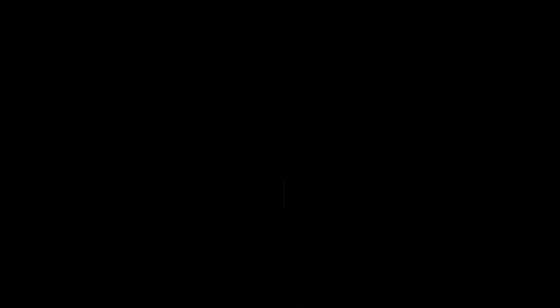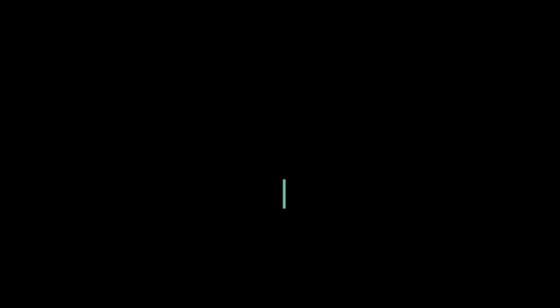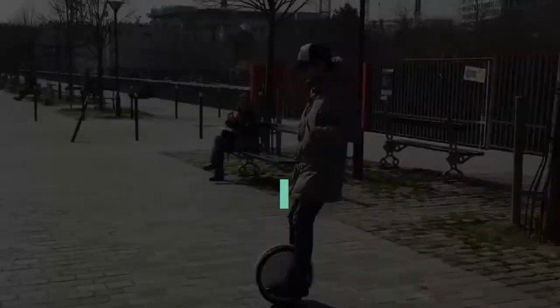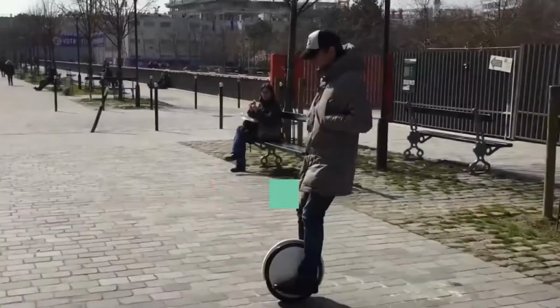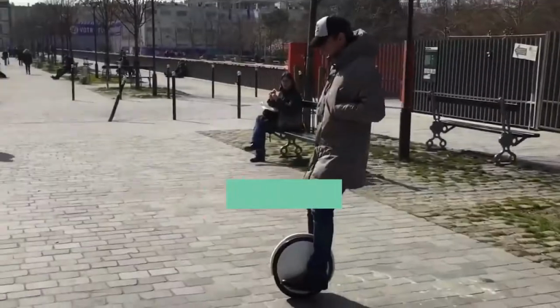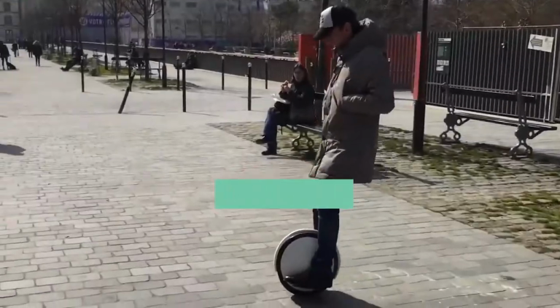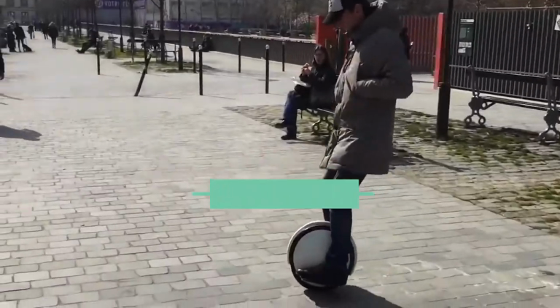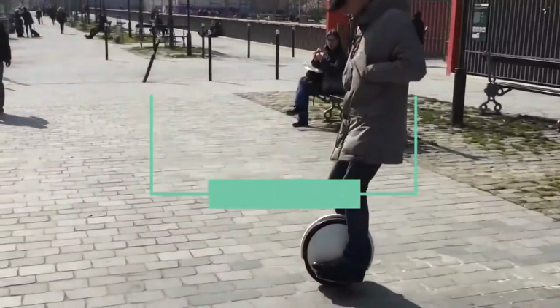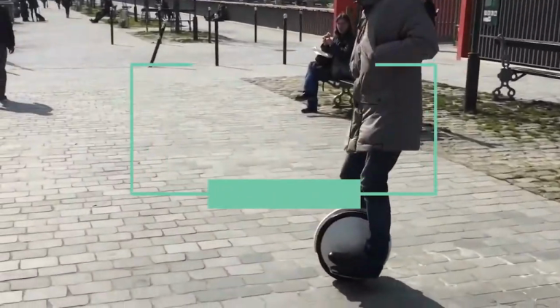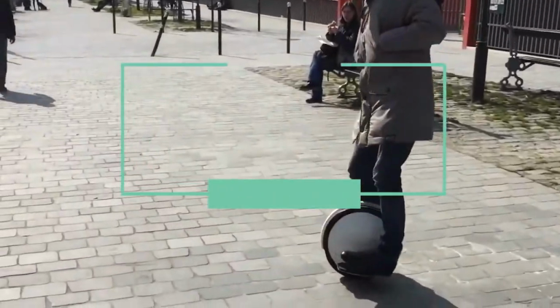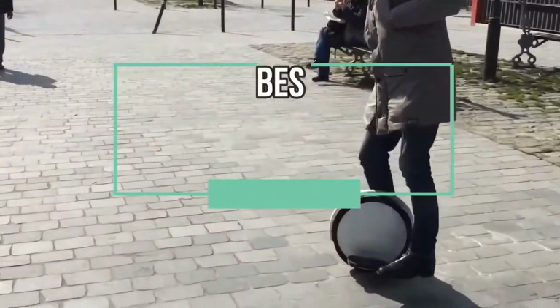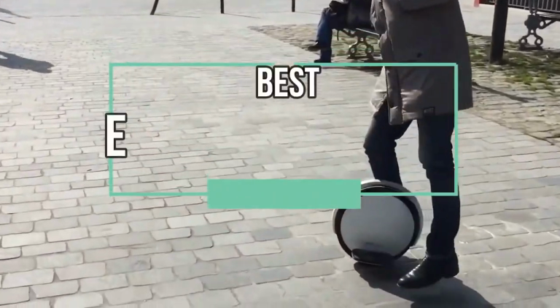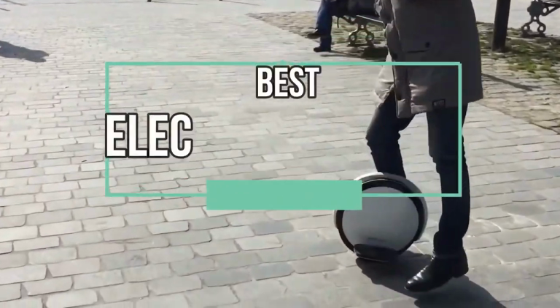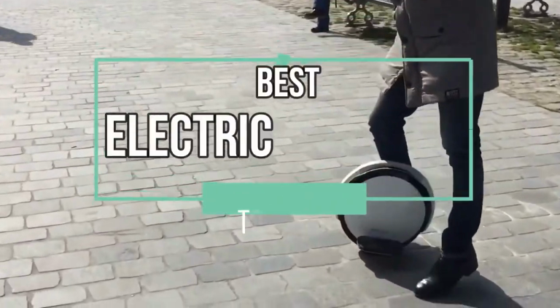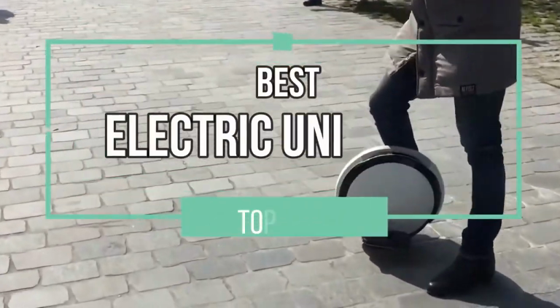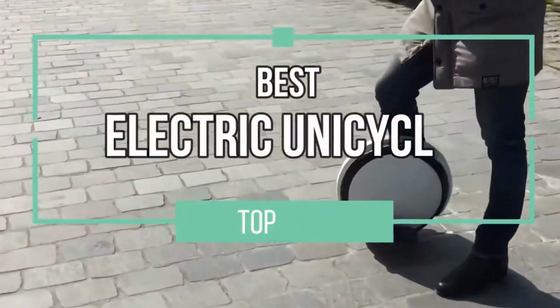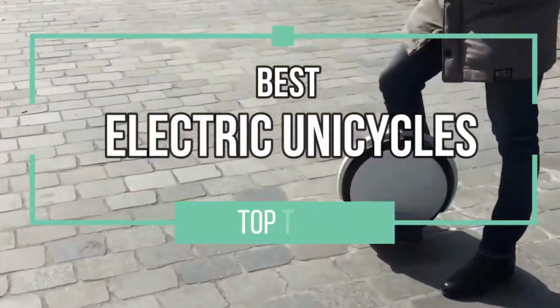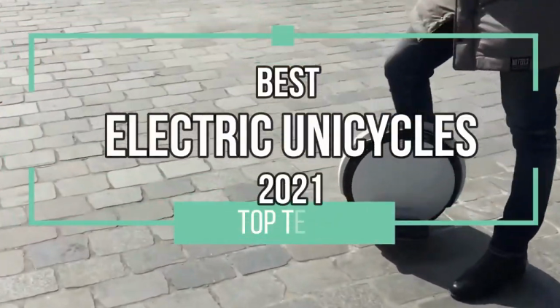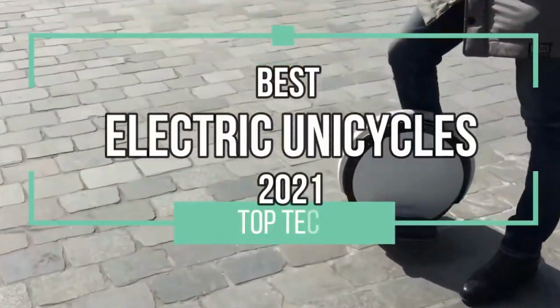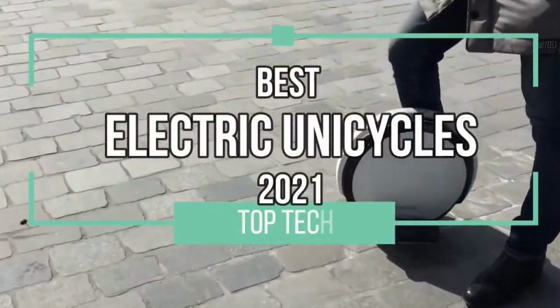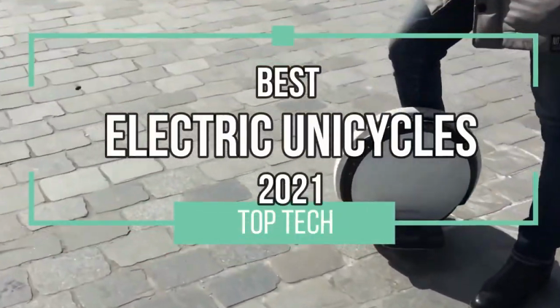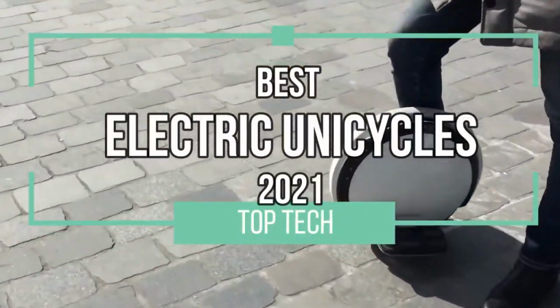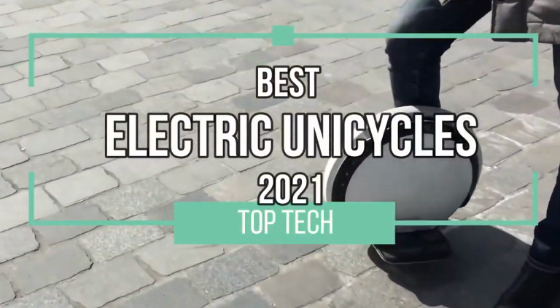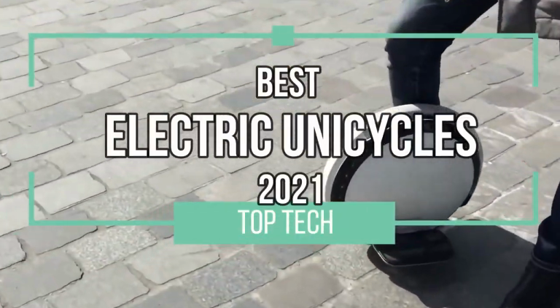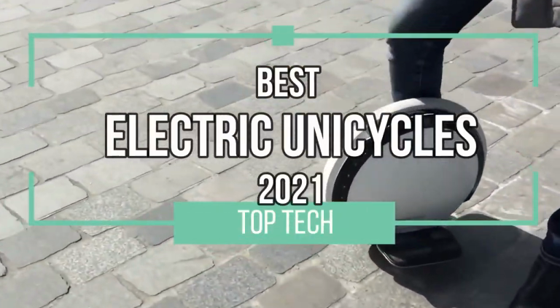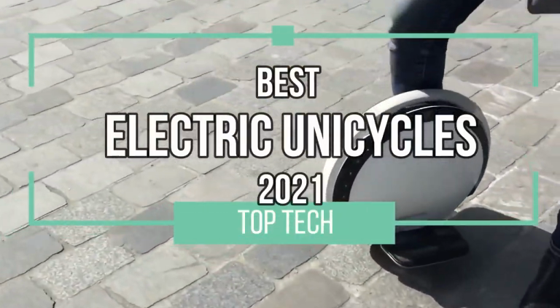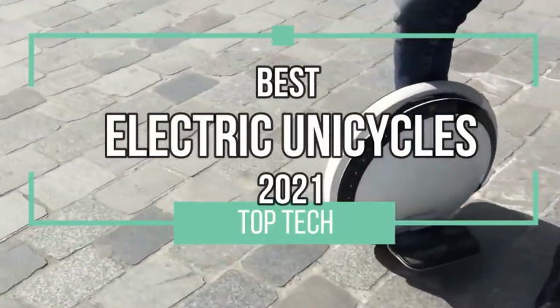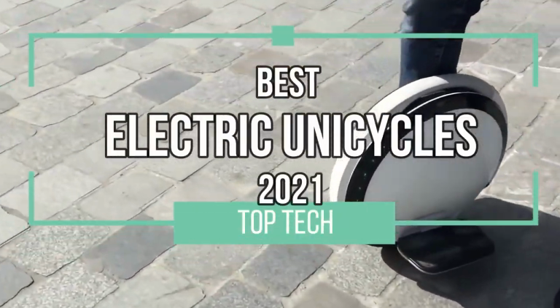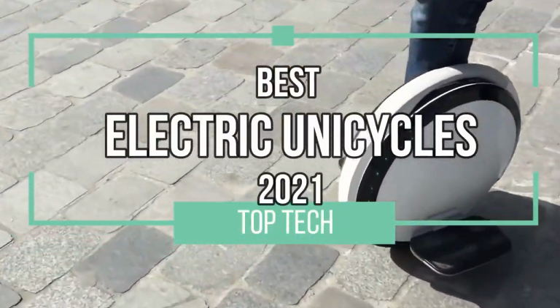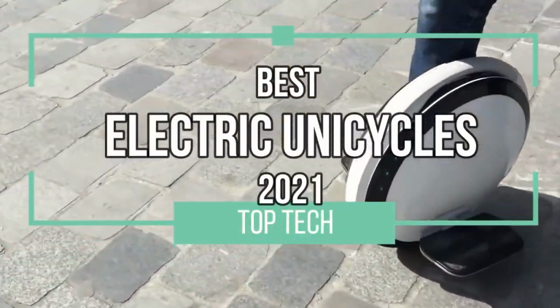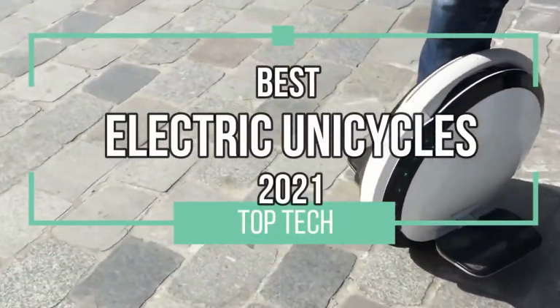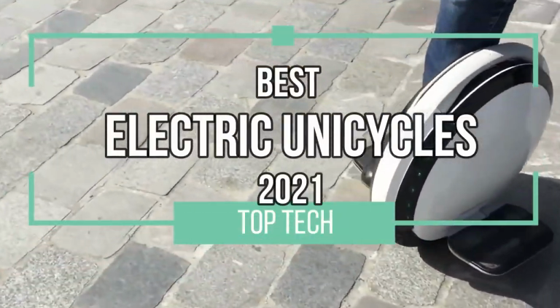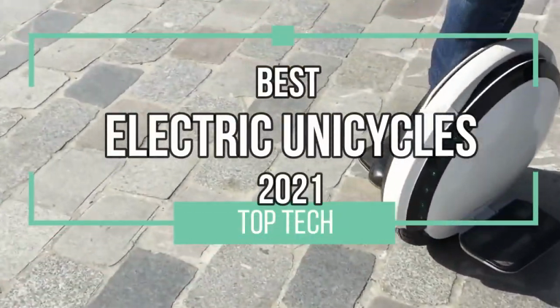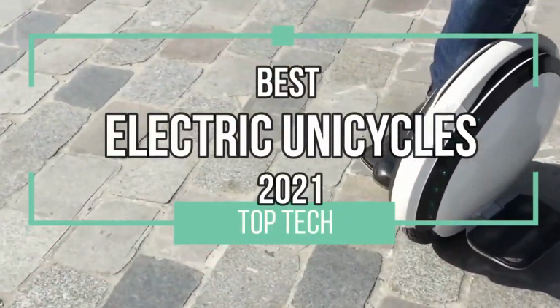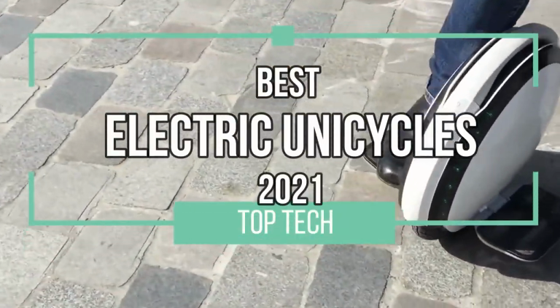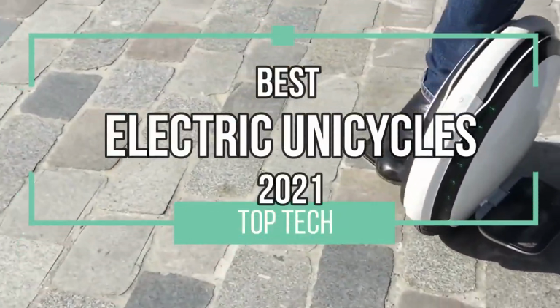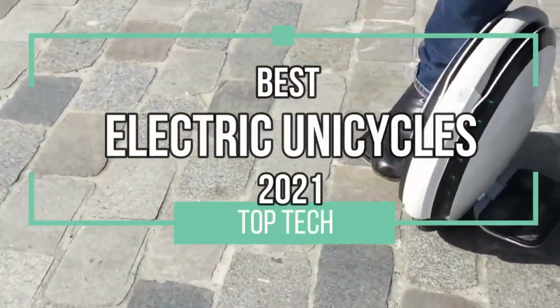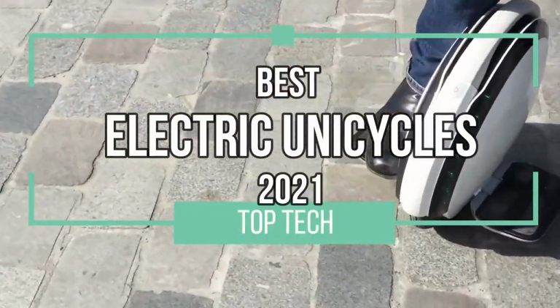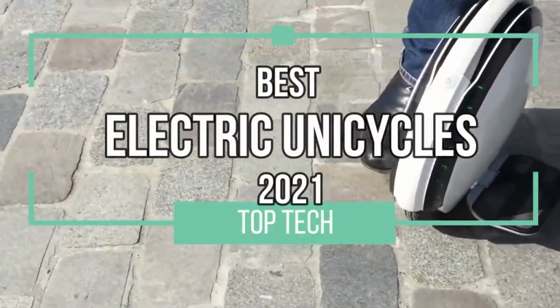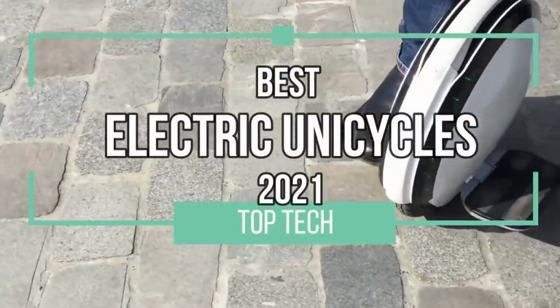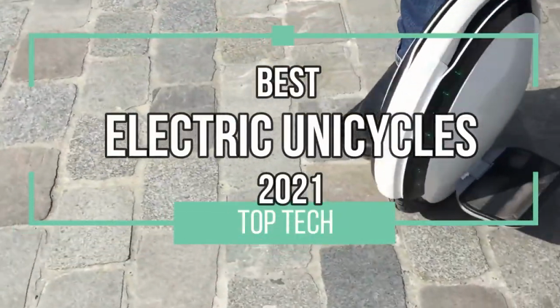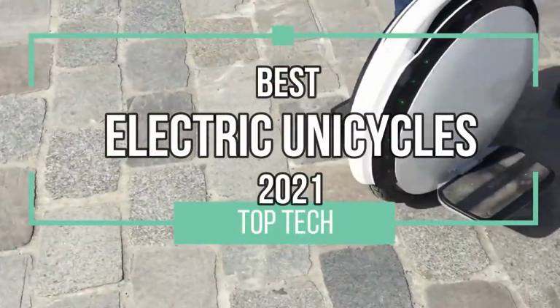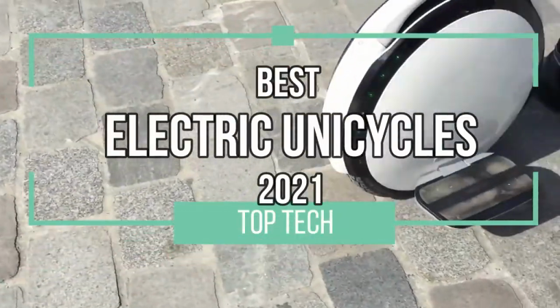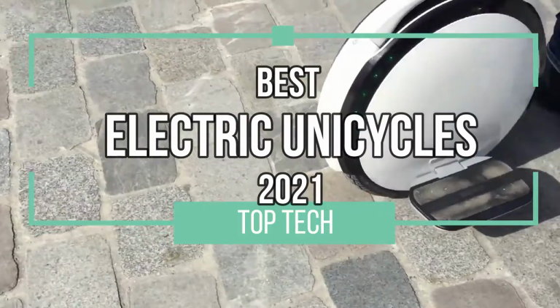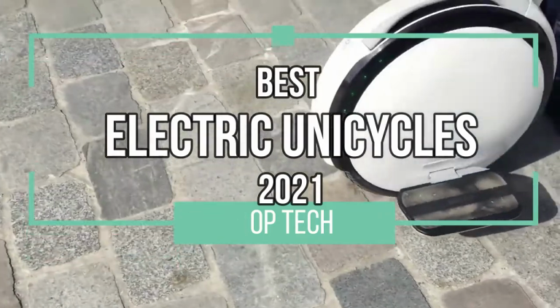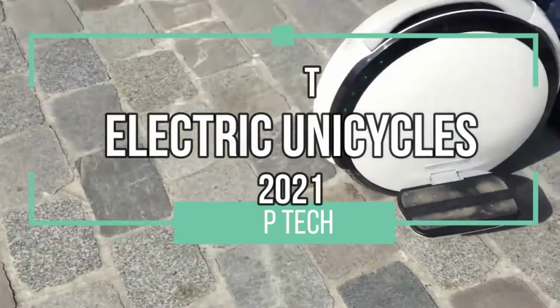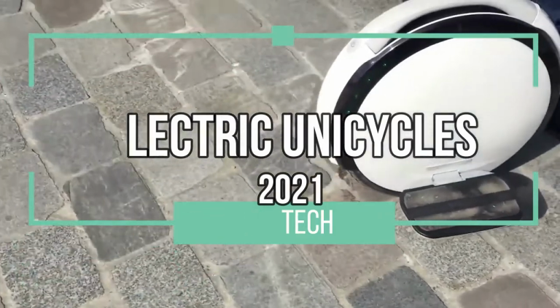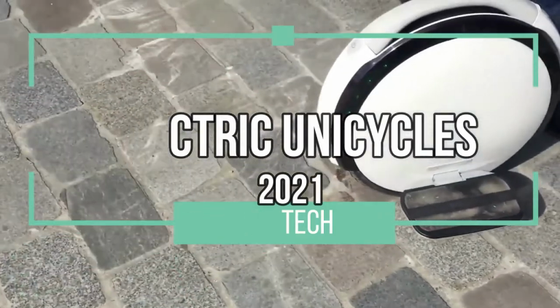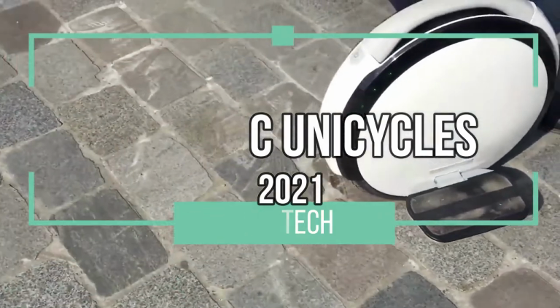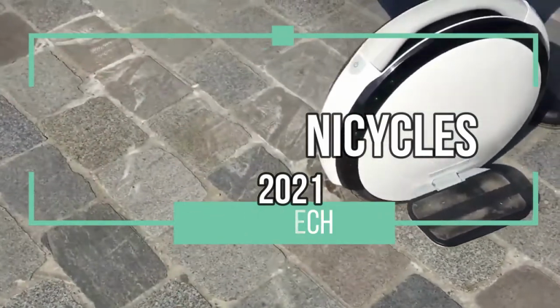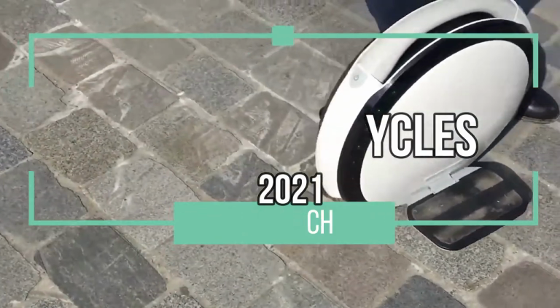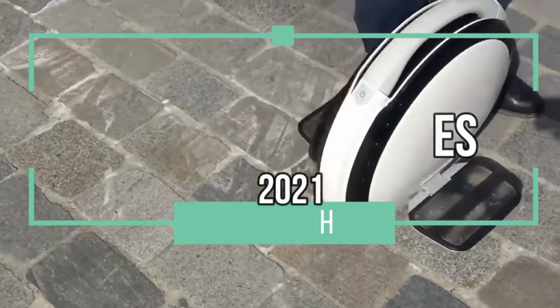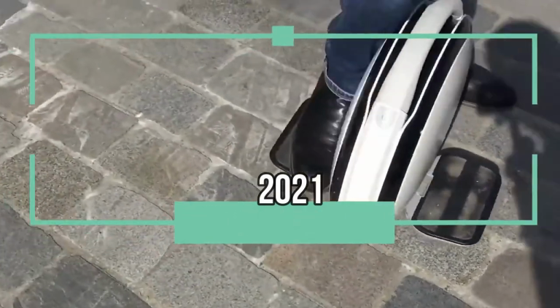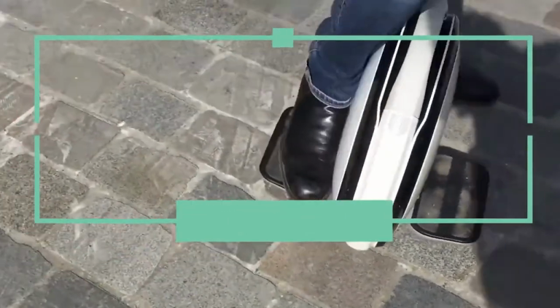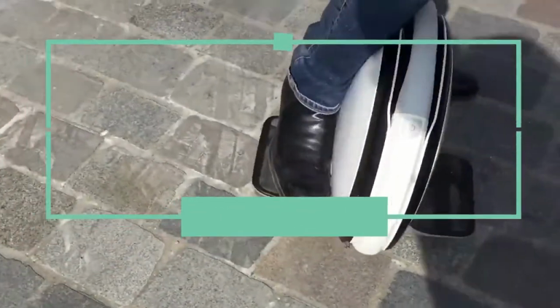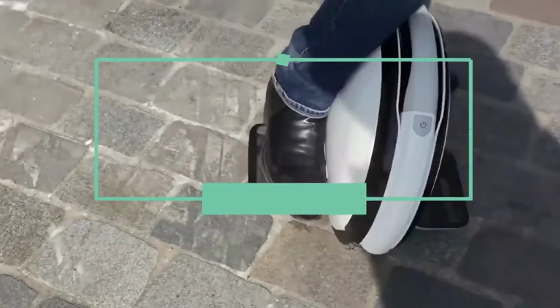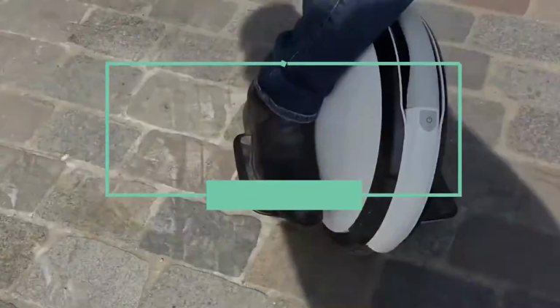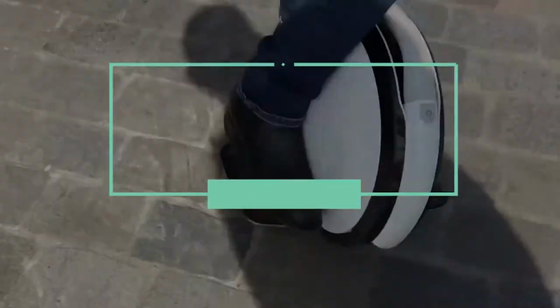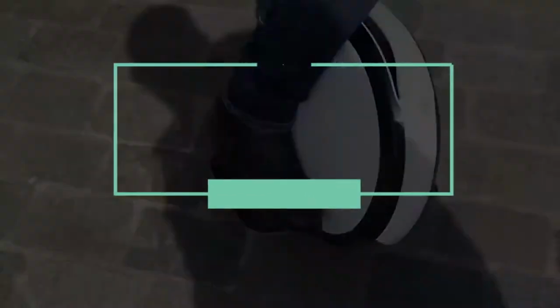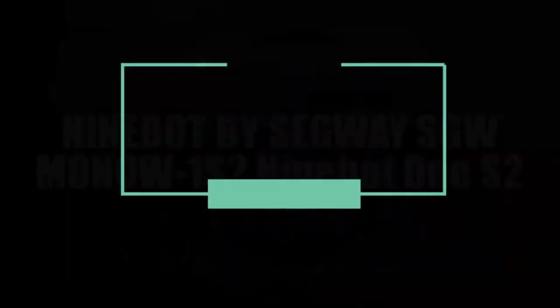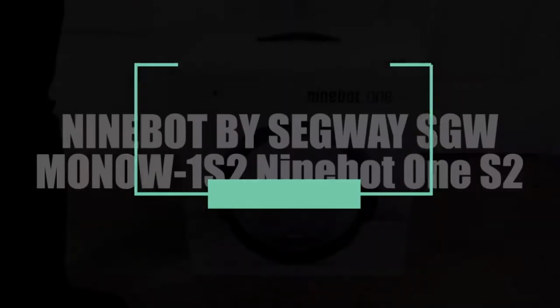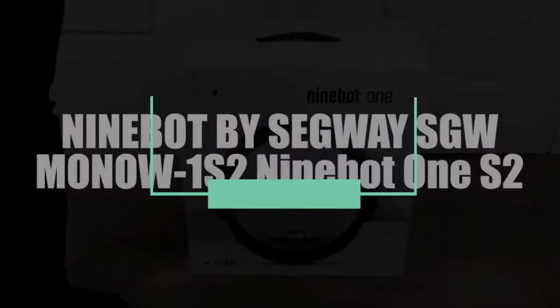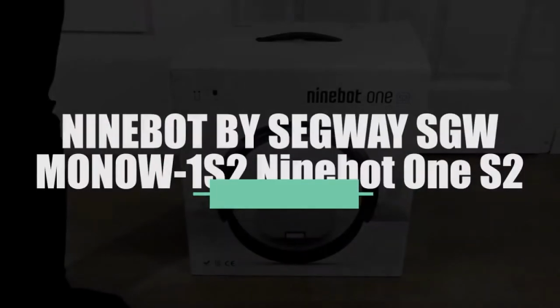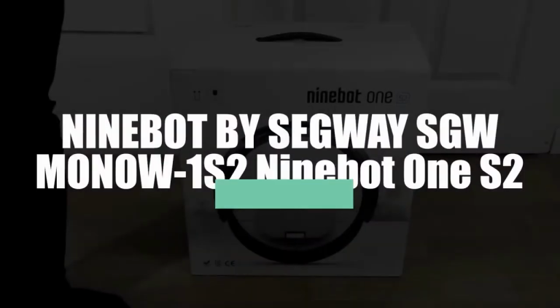A well-balanced edition of Top Tech today. In this video, we have the best electric unicycles out in 2021. Let's ride!